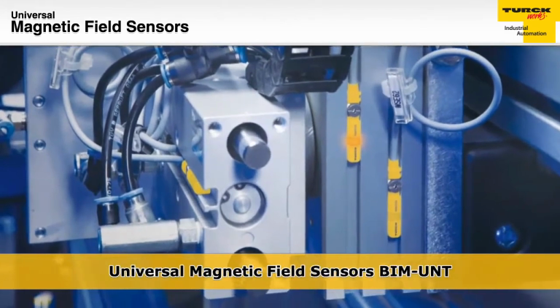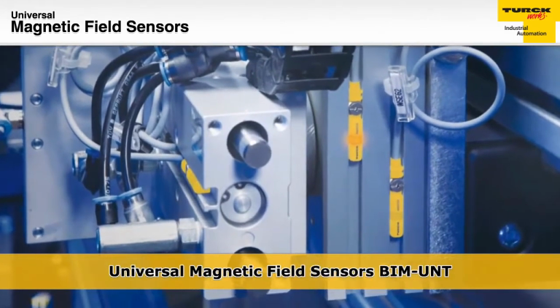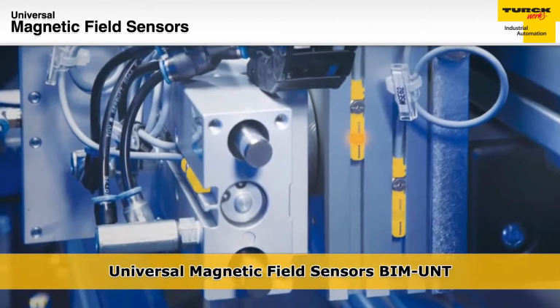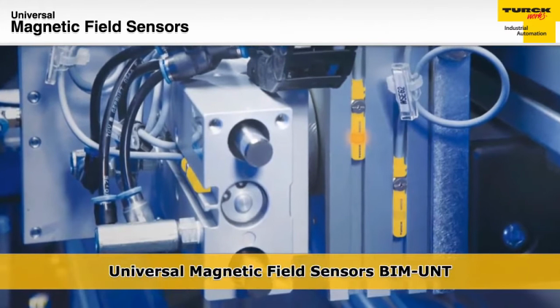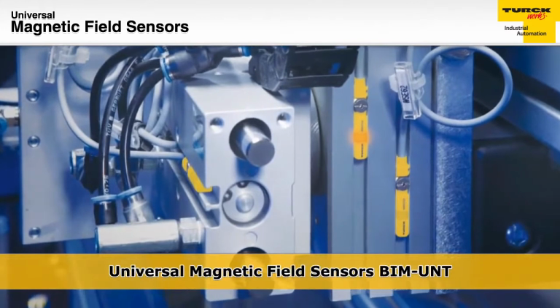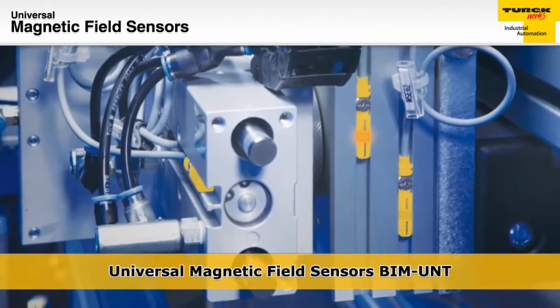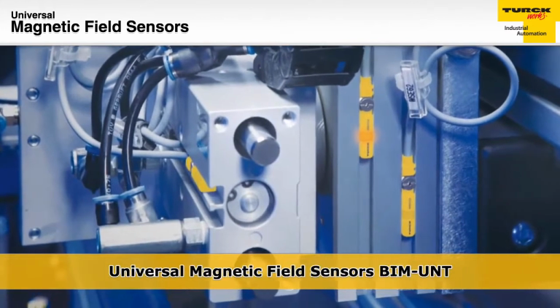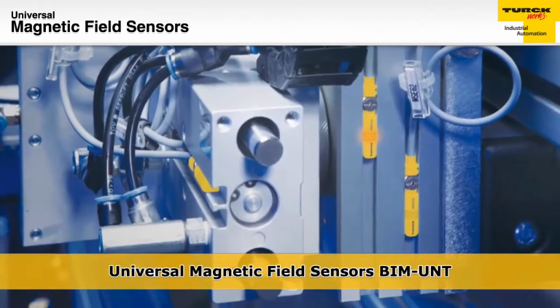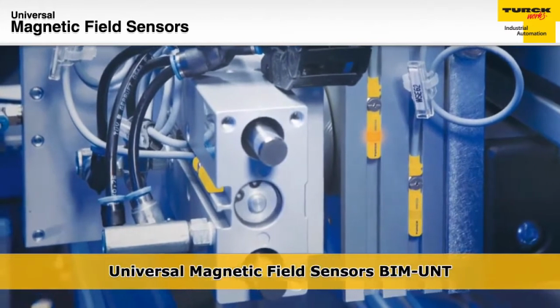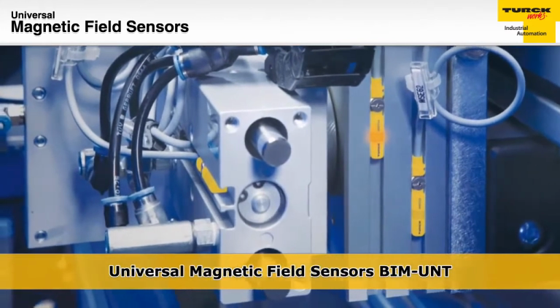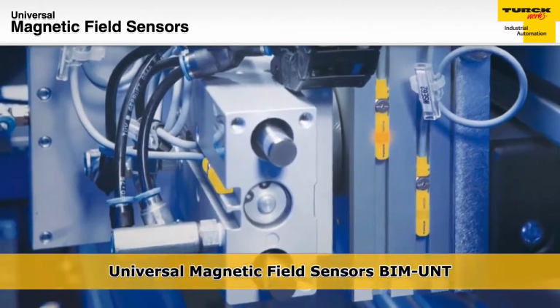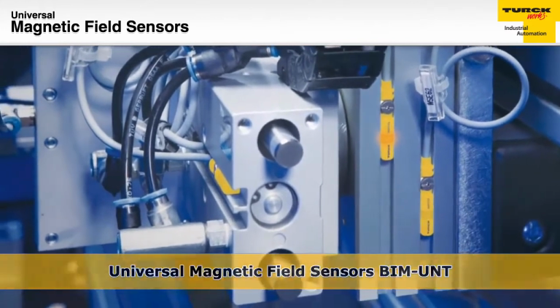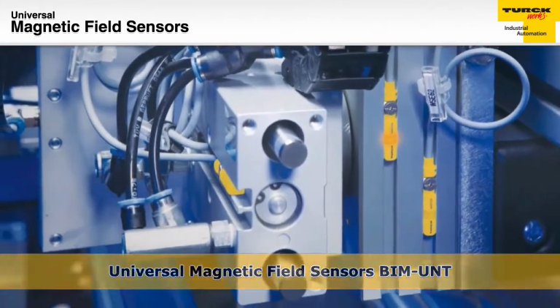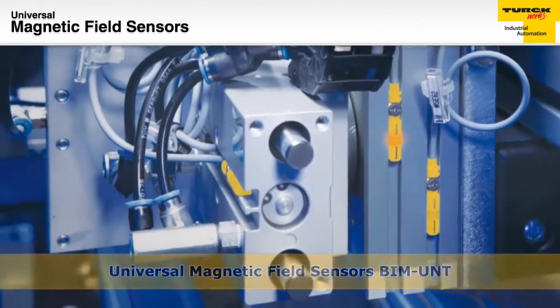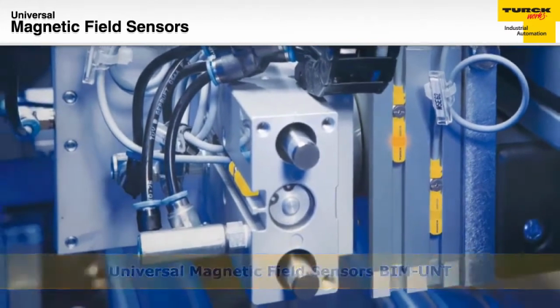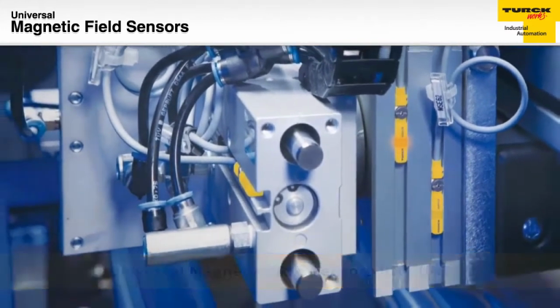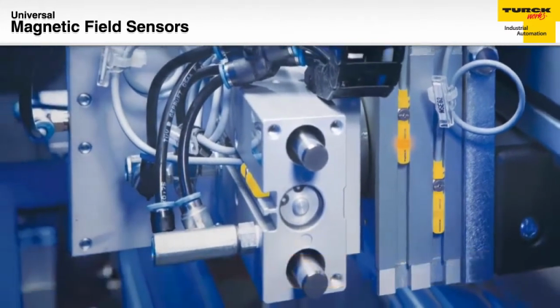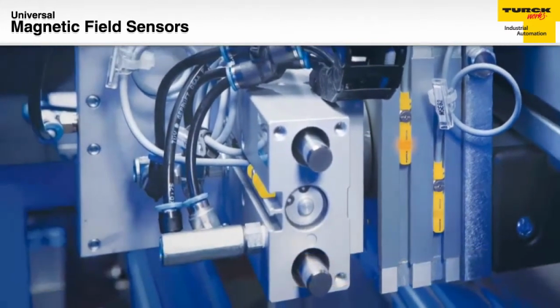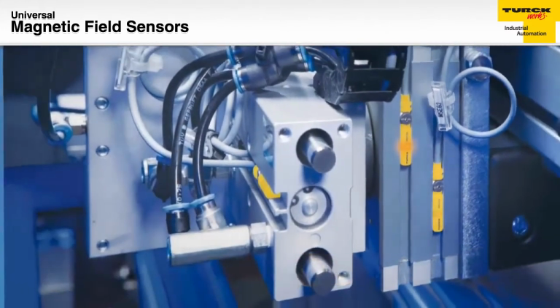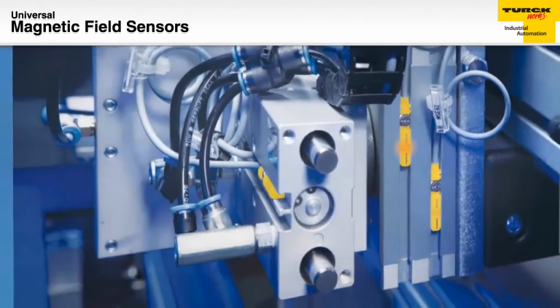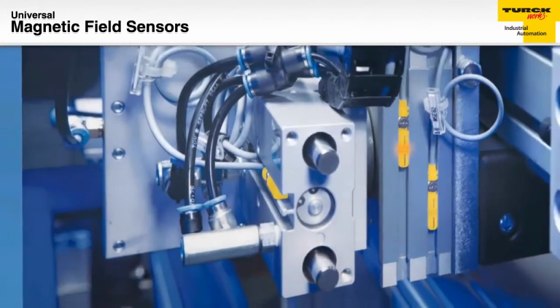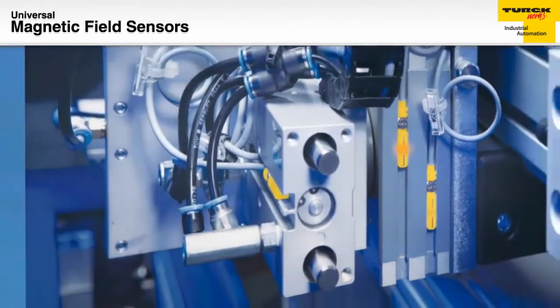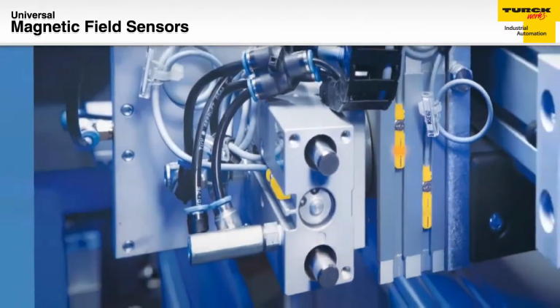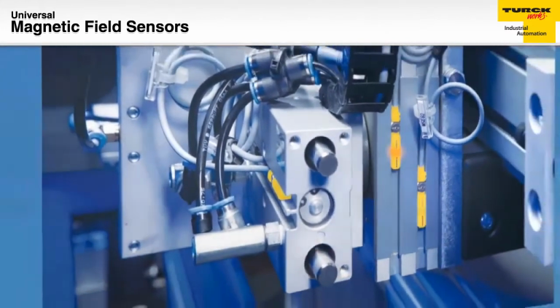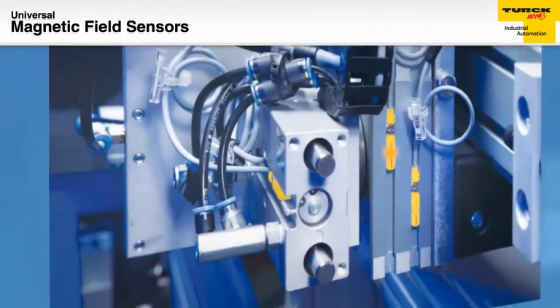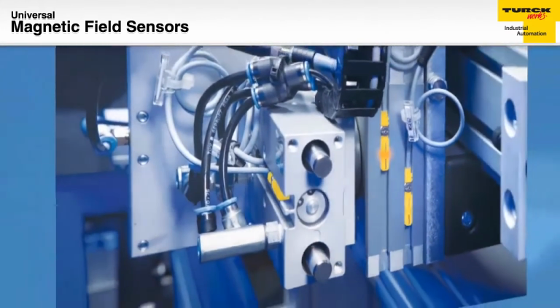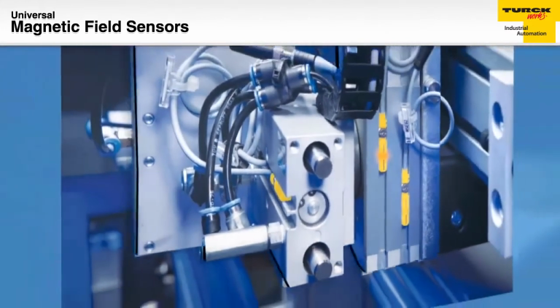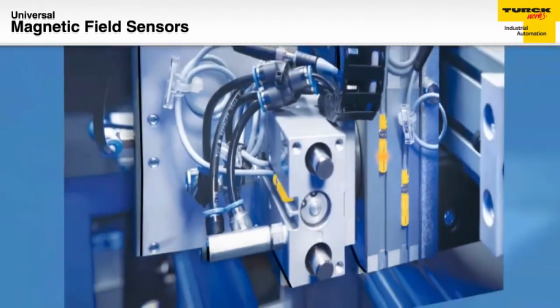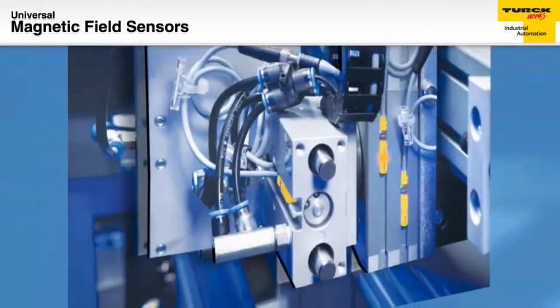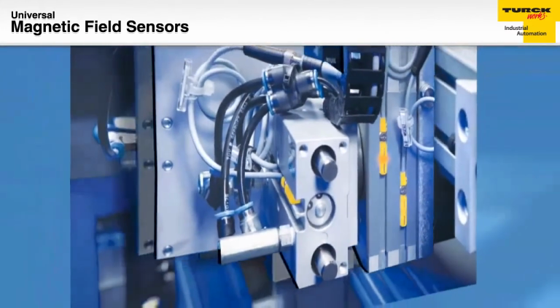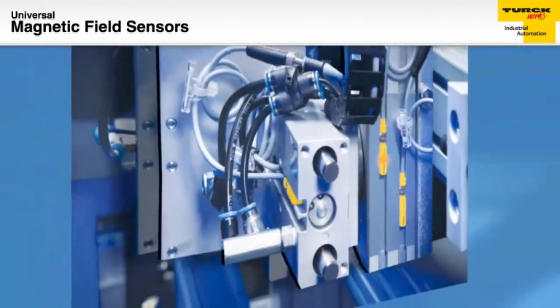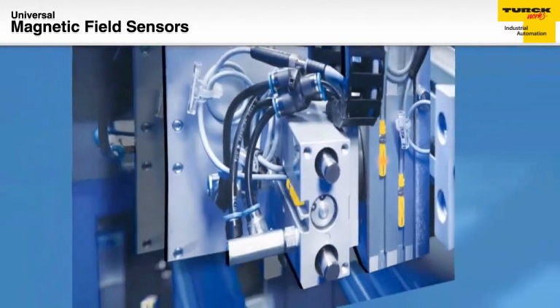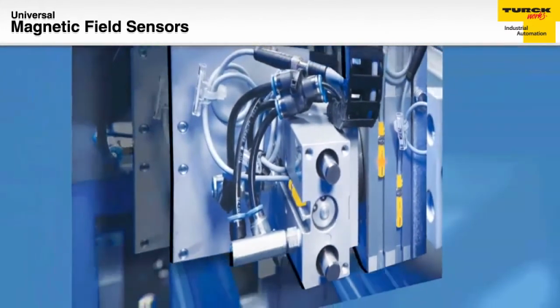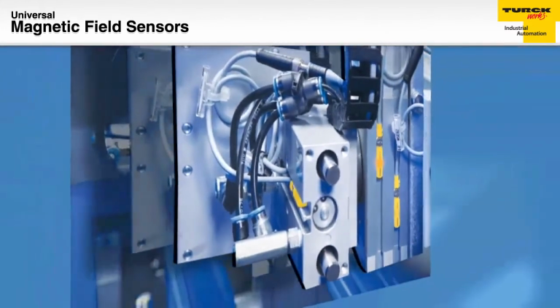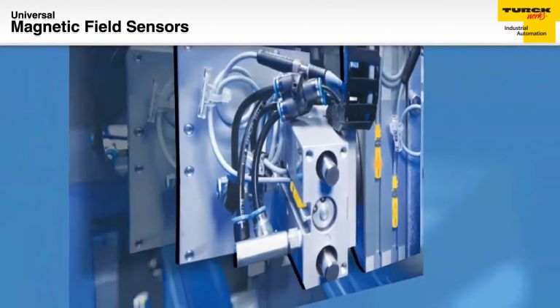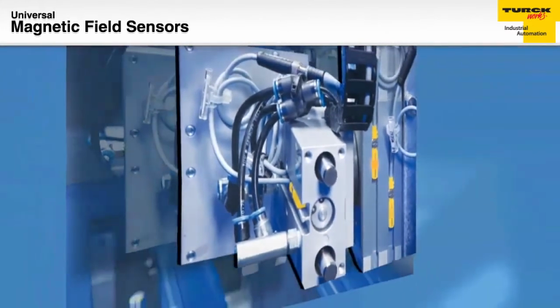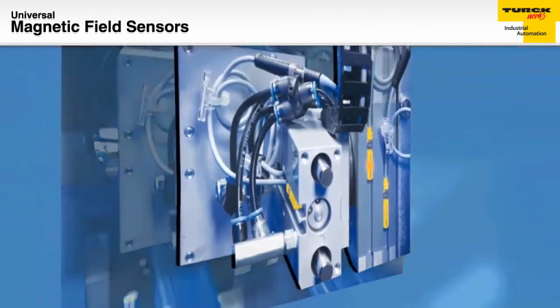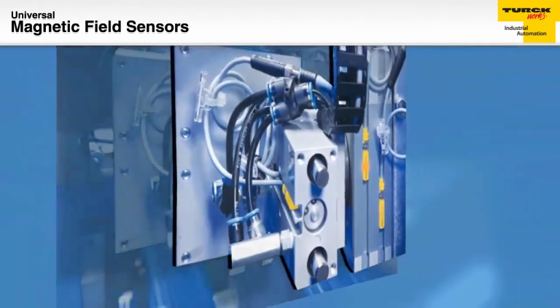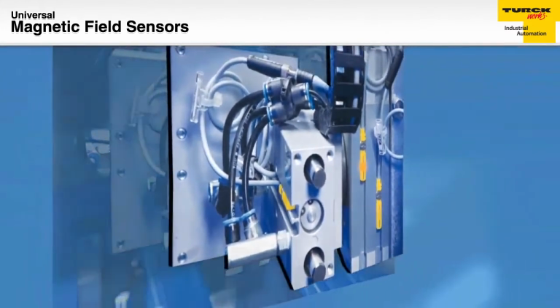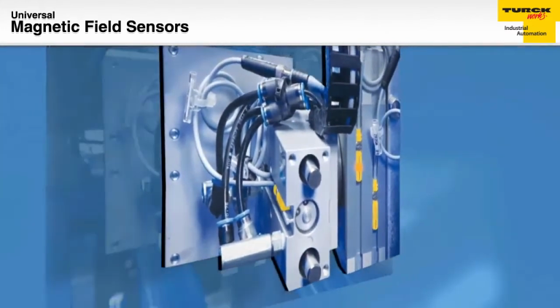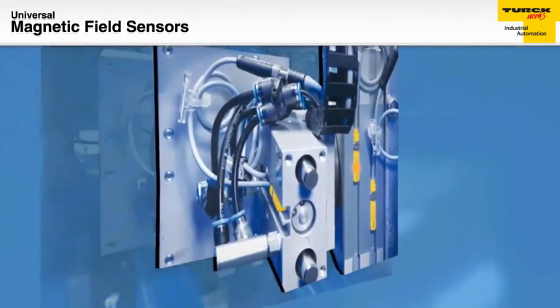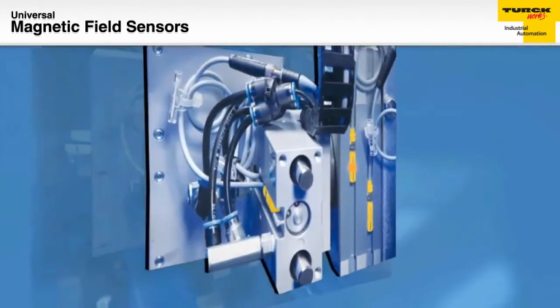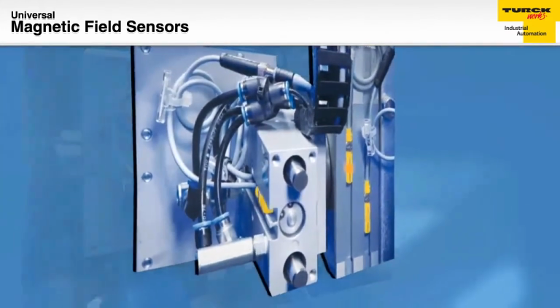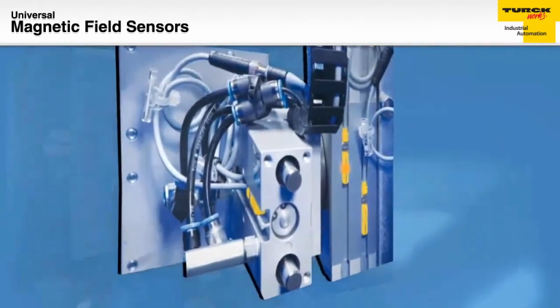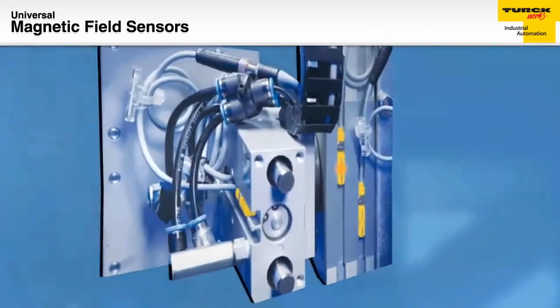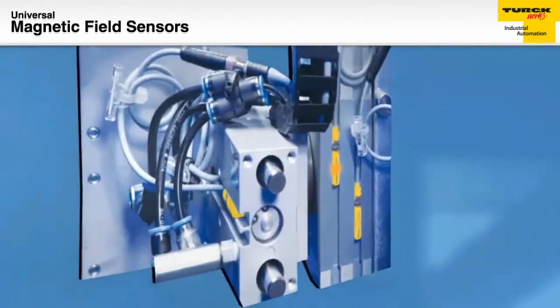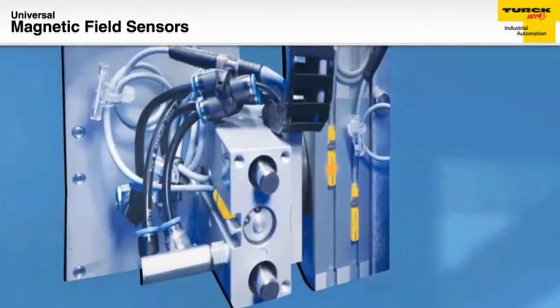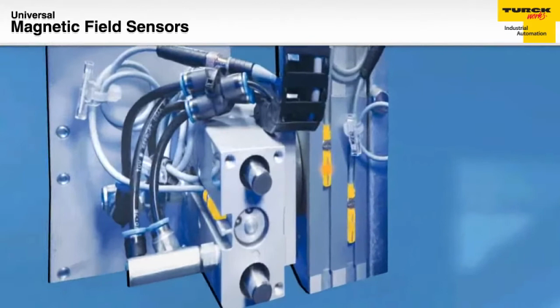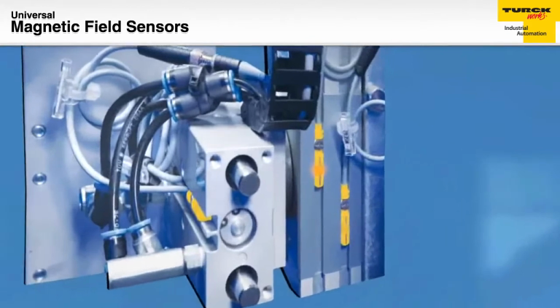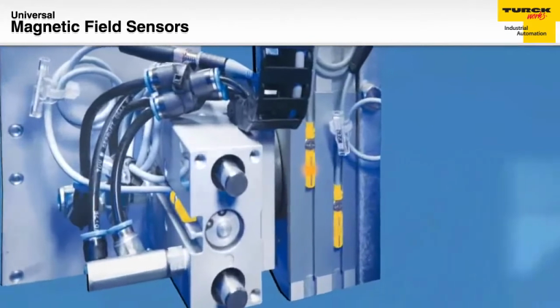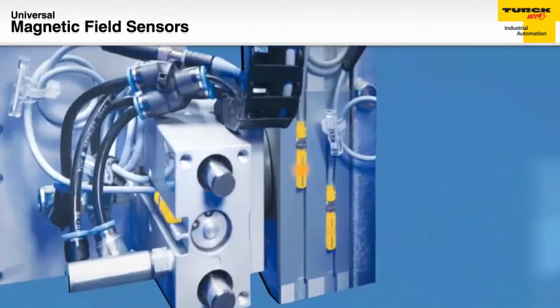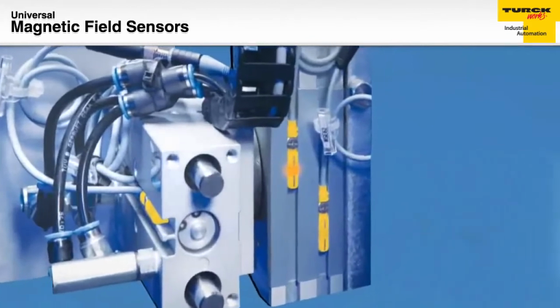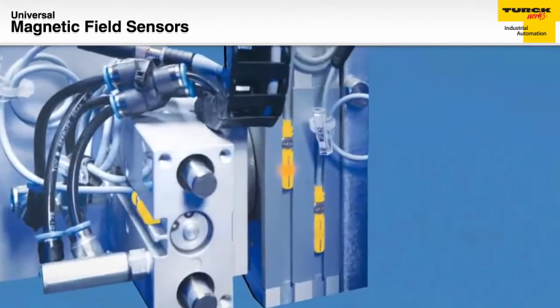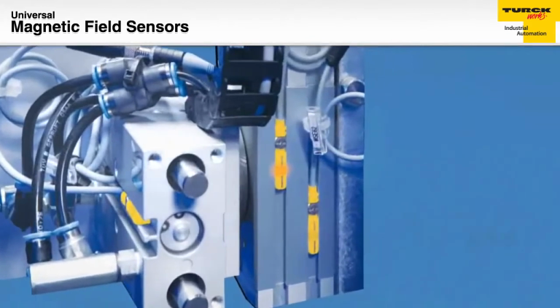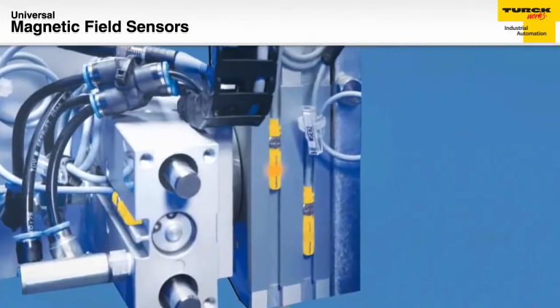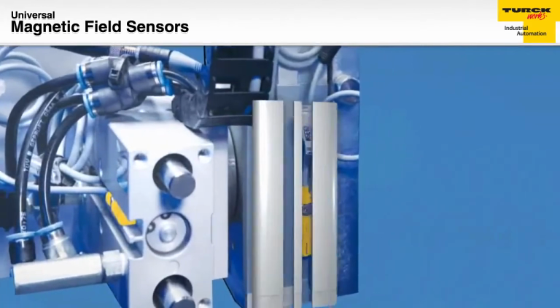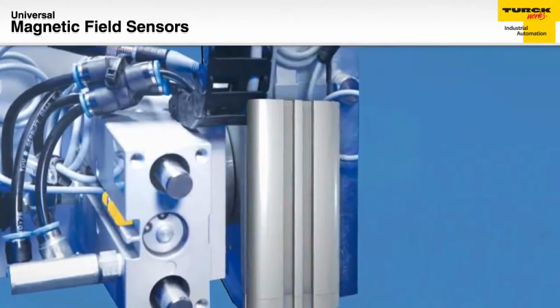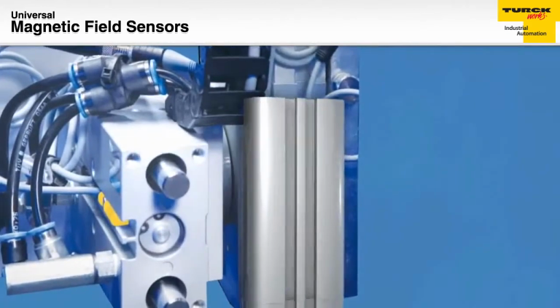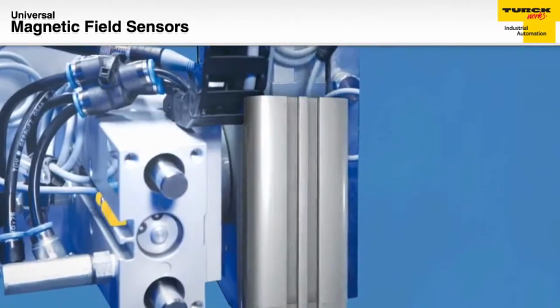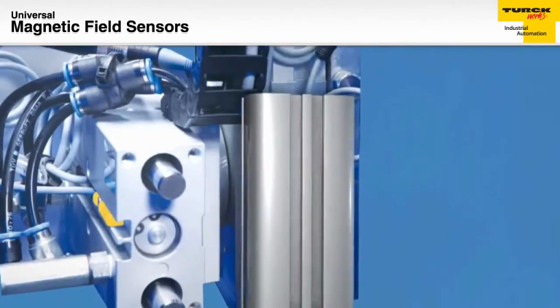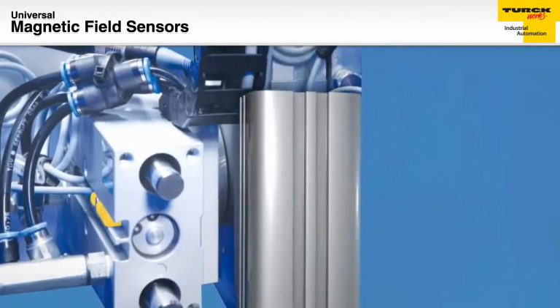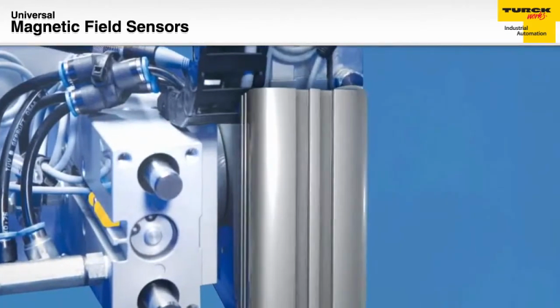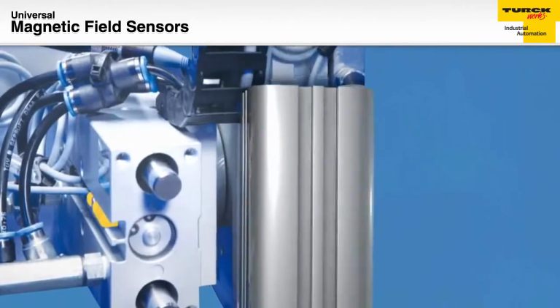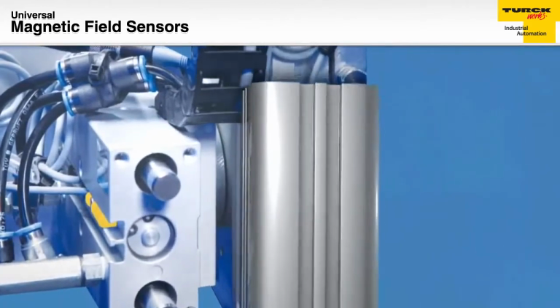Turk Universal Mount Cylinder Position Sensors are used to indicate stroke position by mounting in the groove of the cylinder.